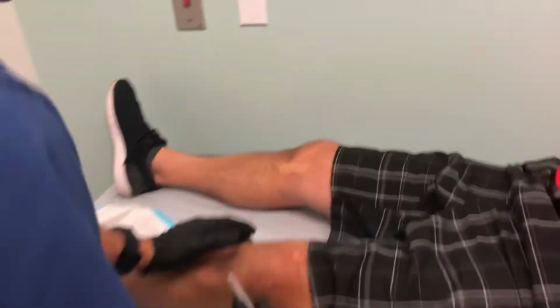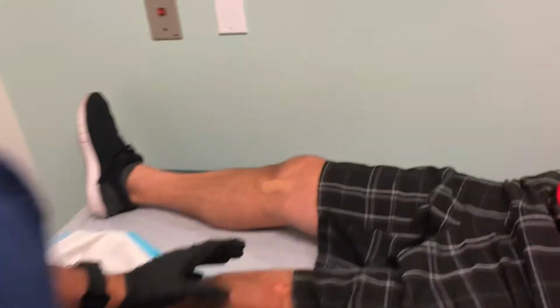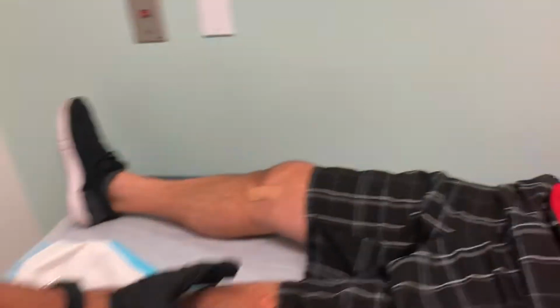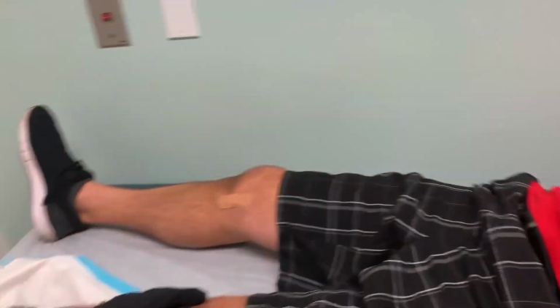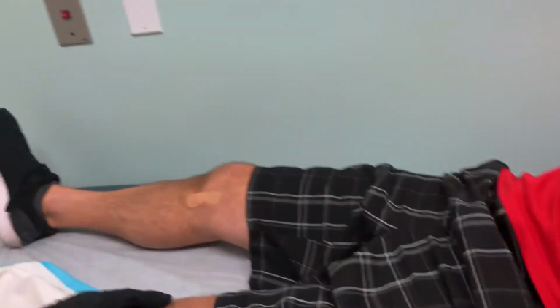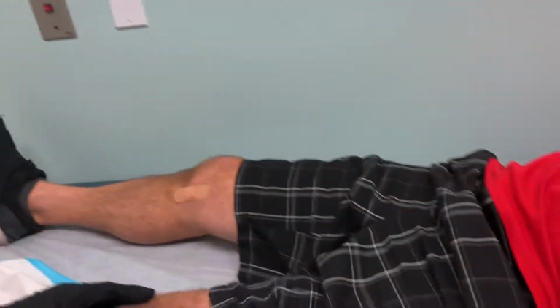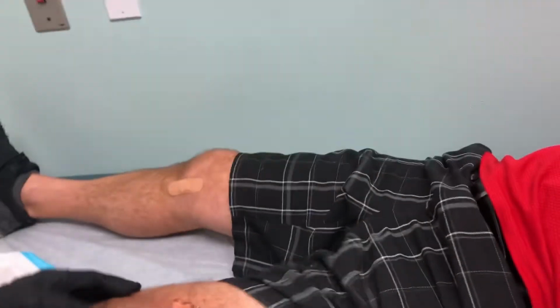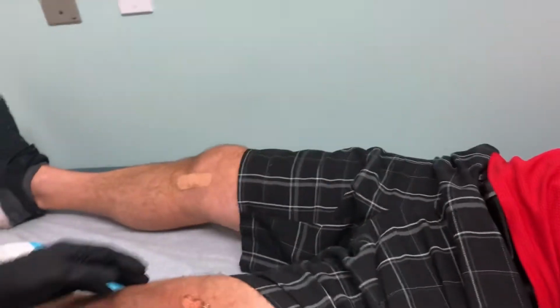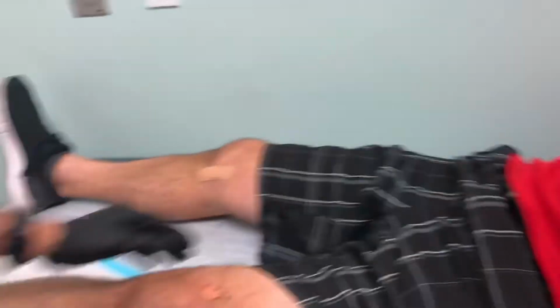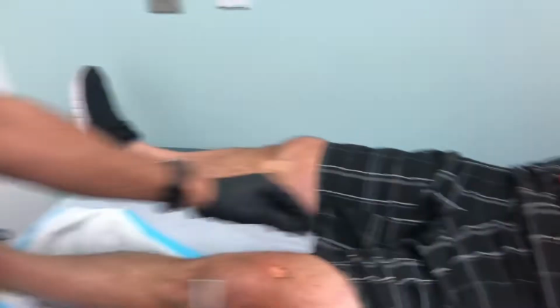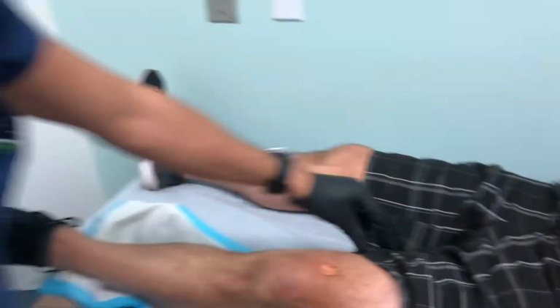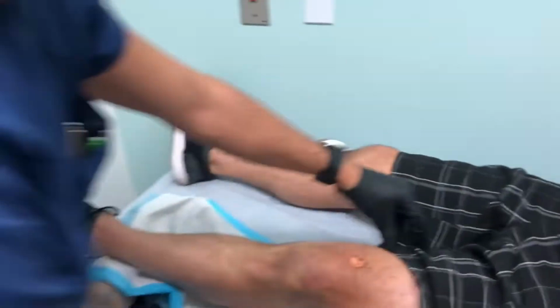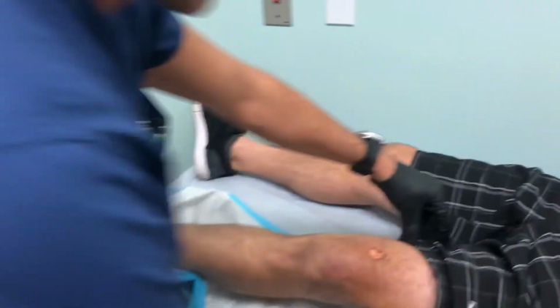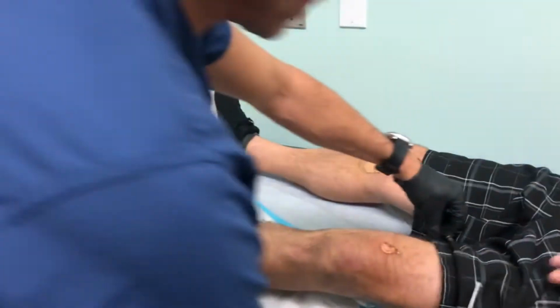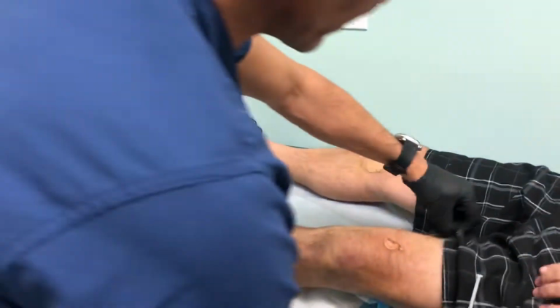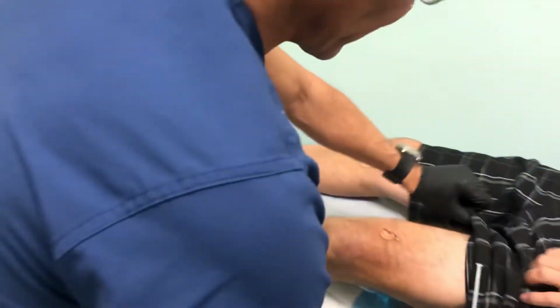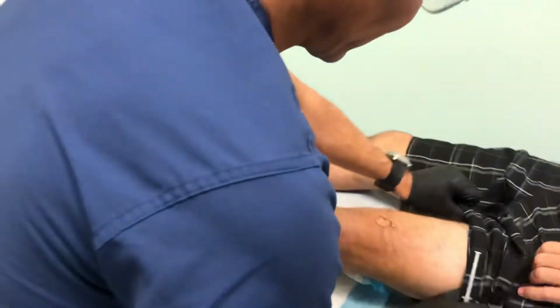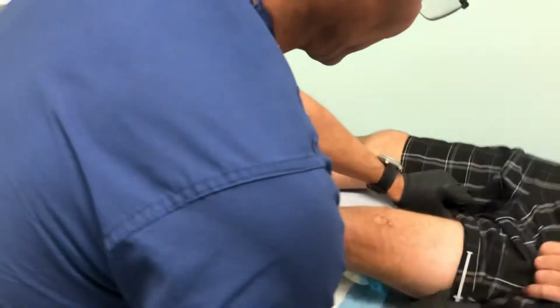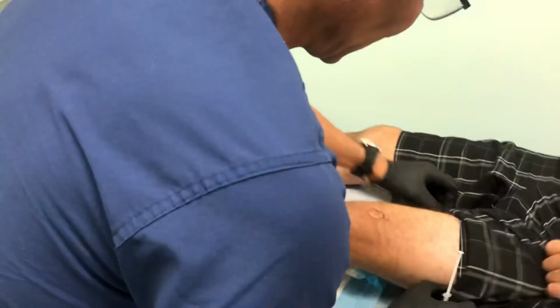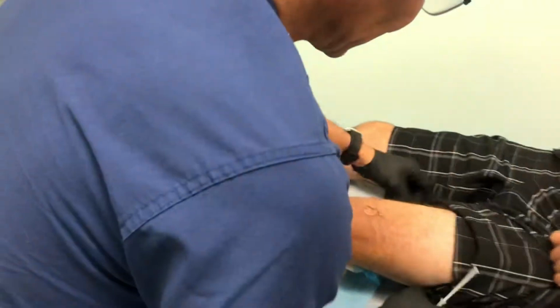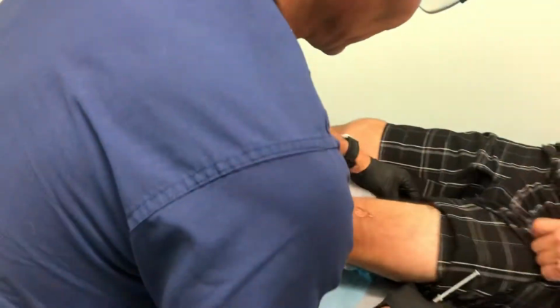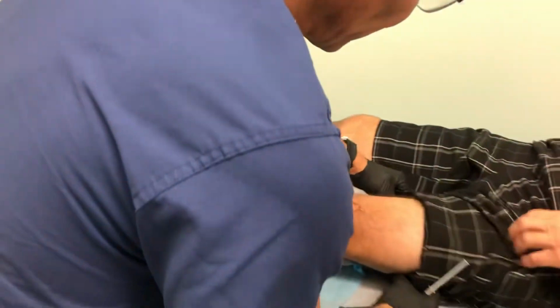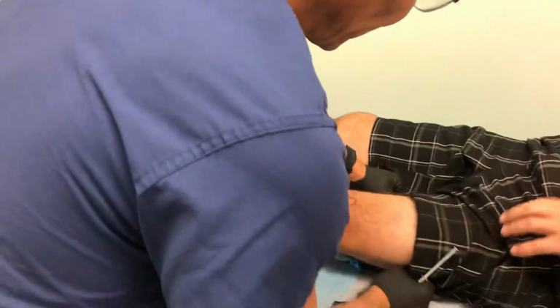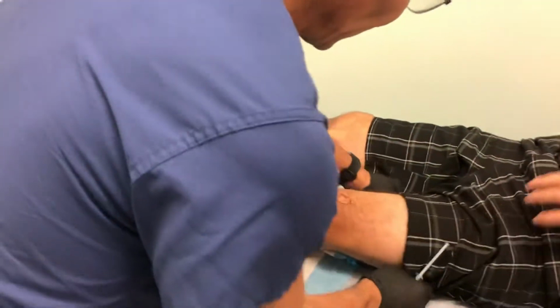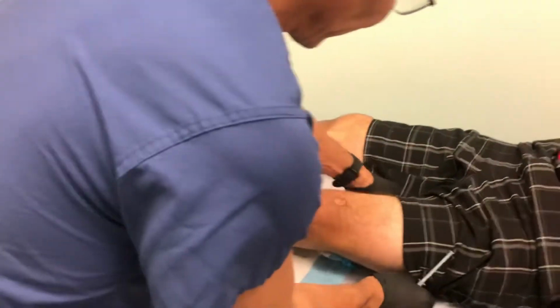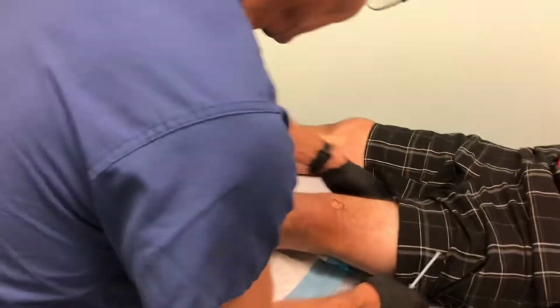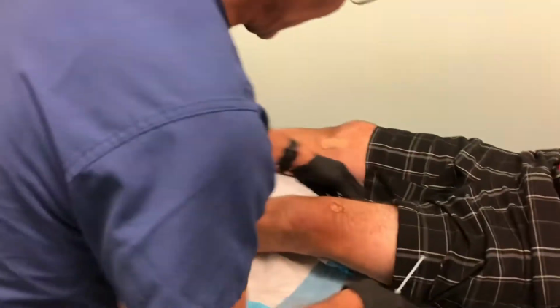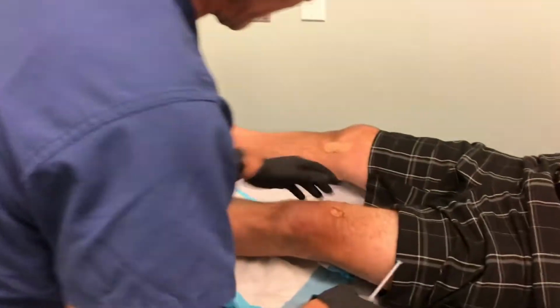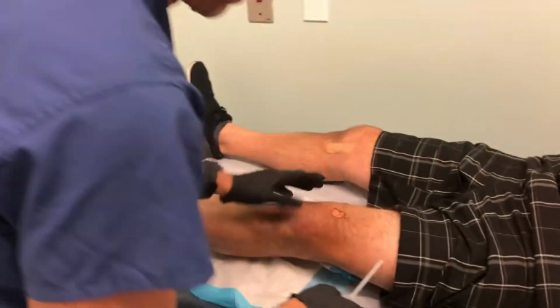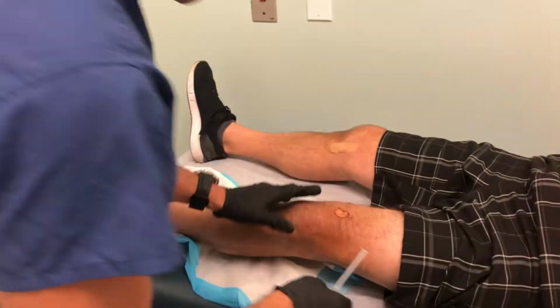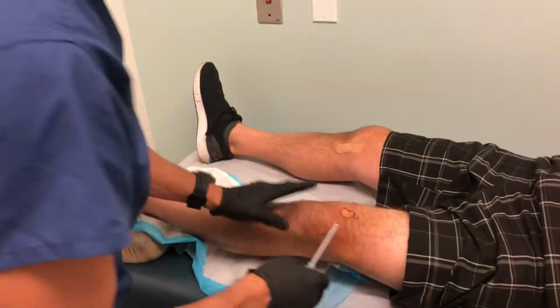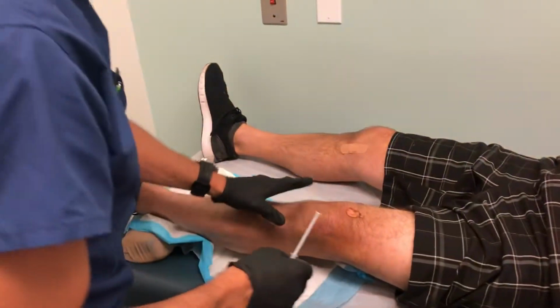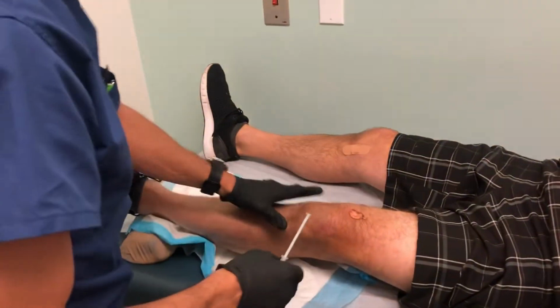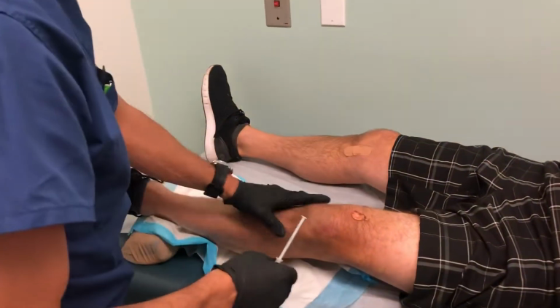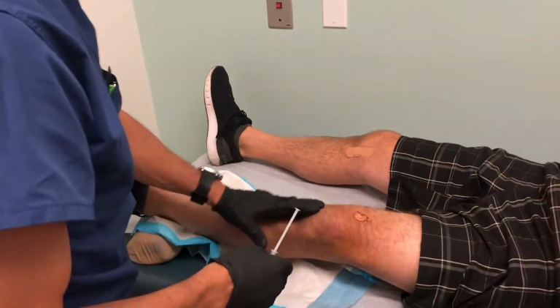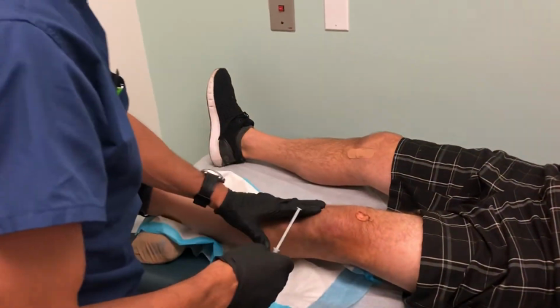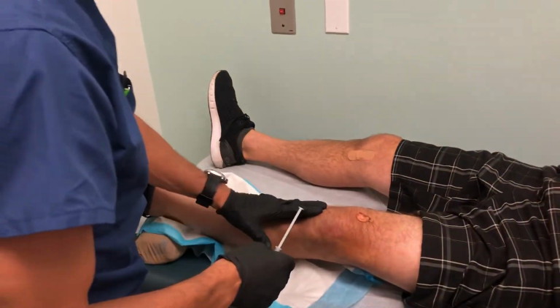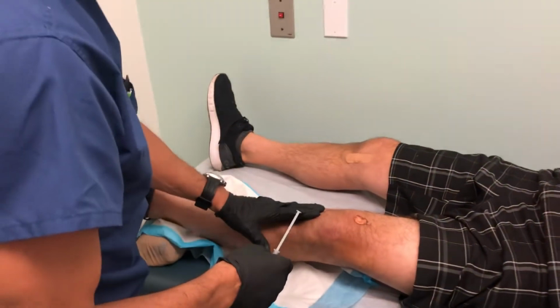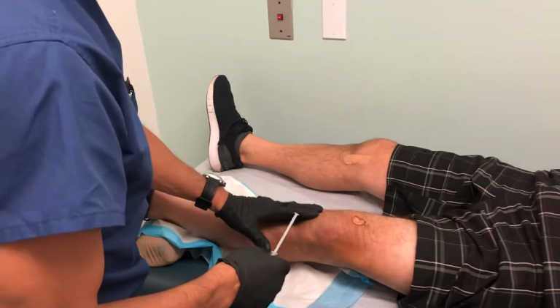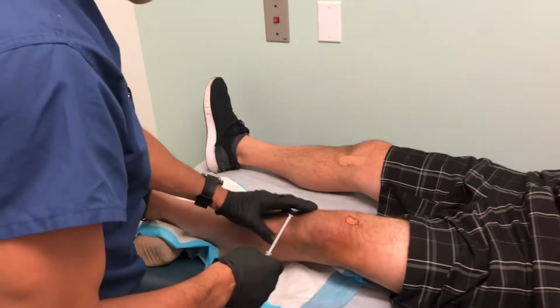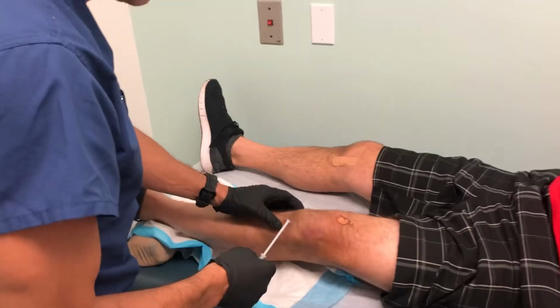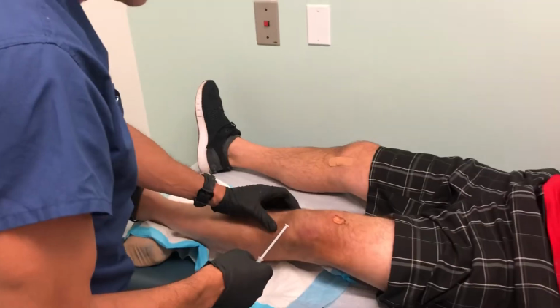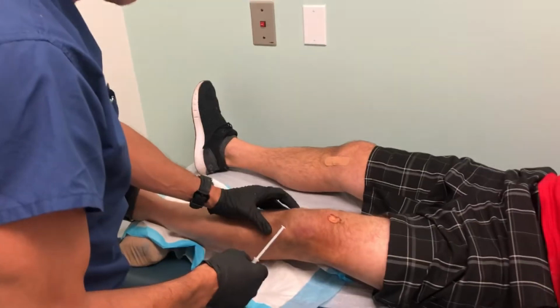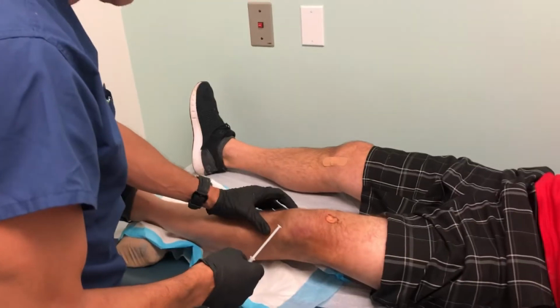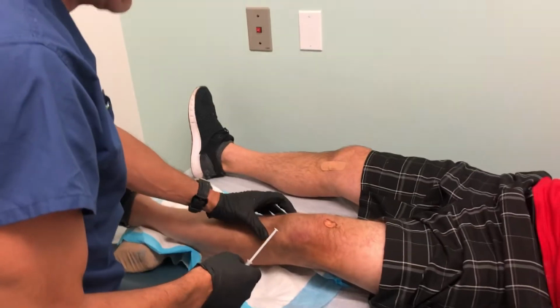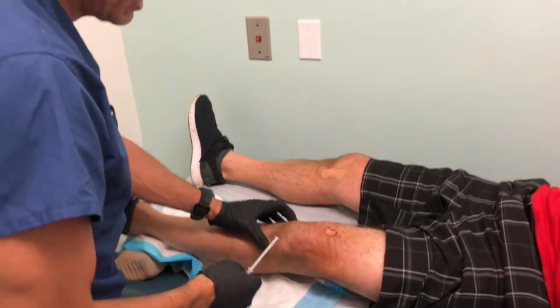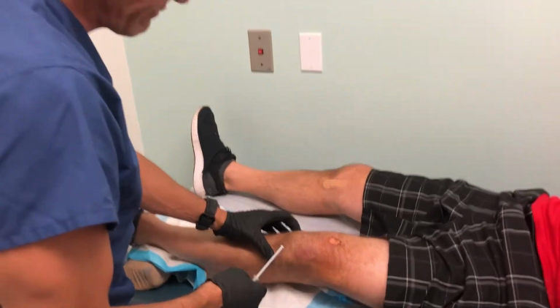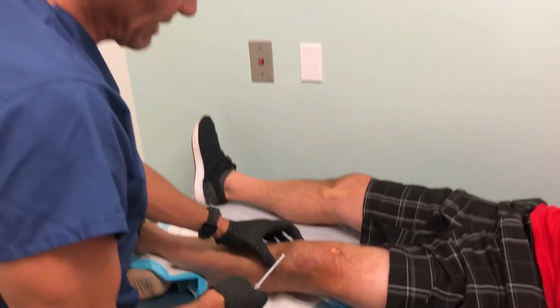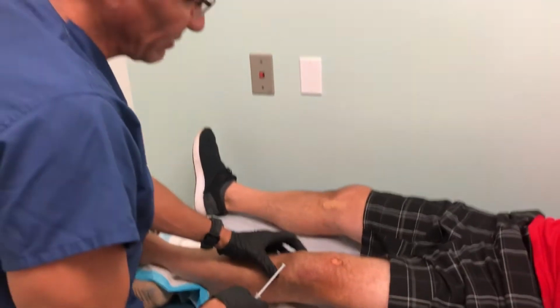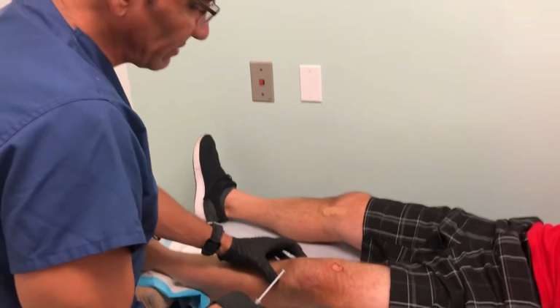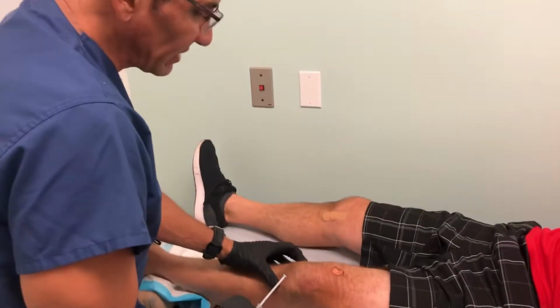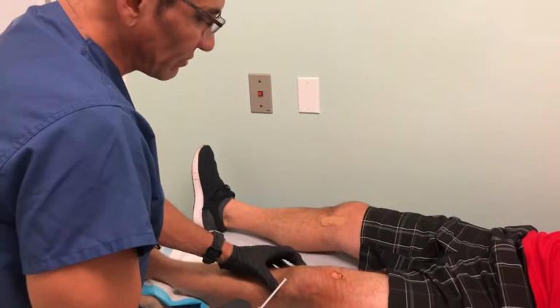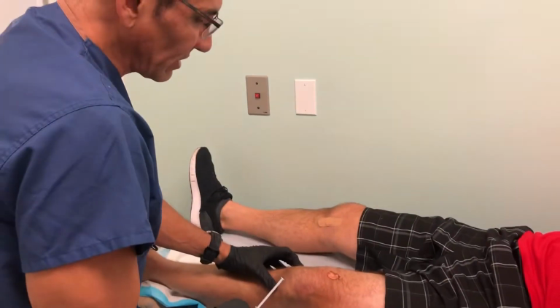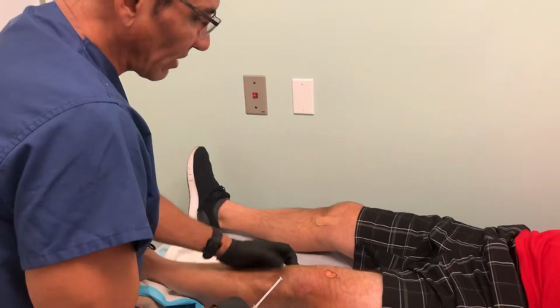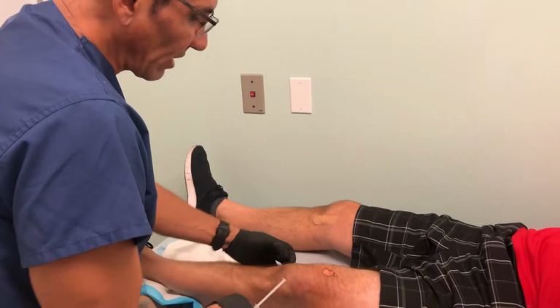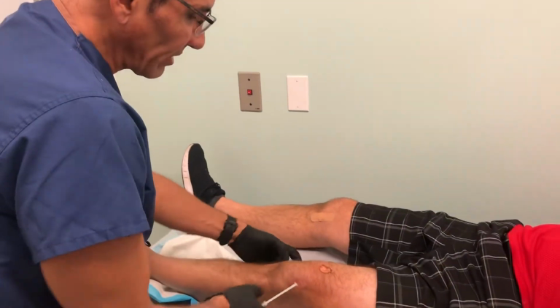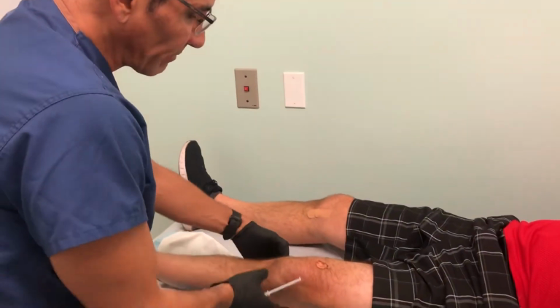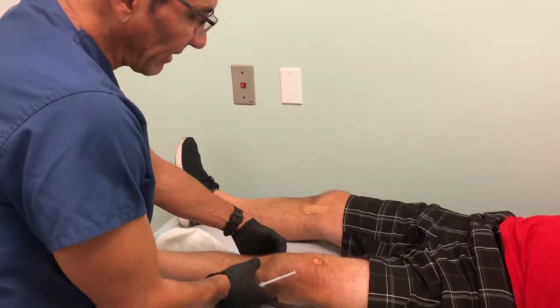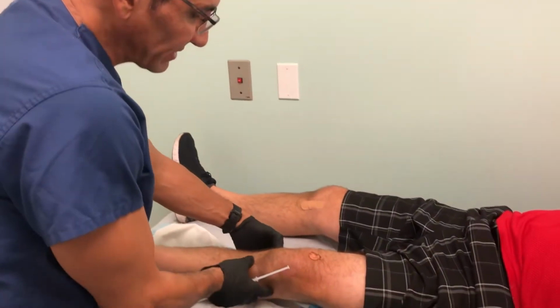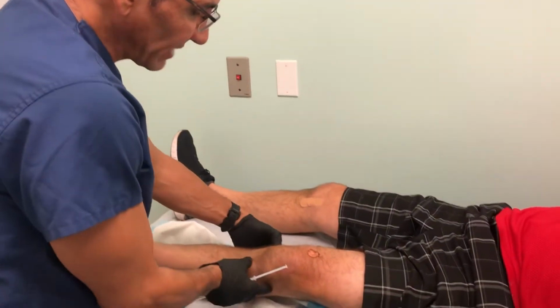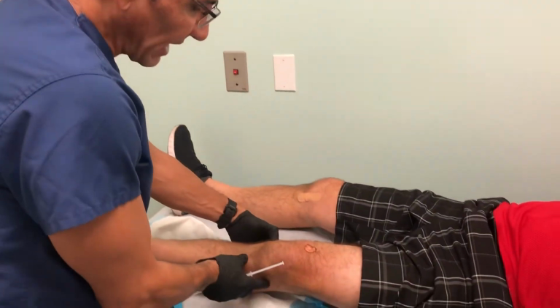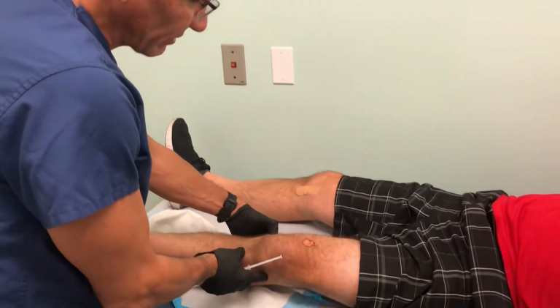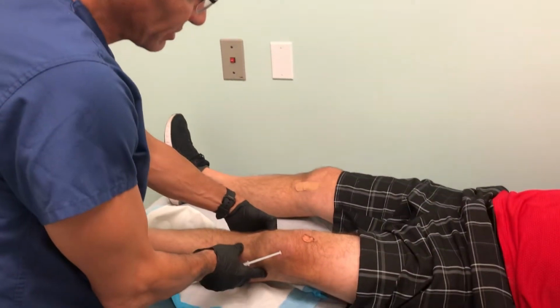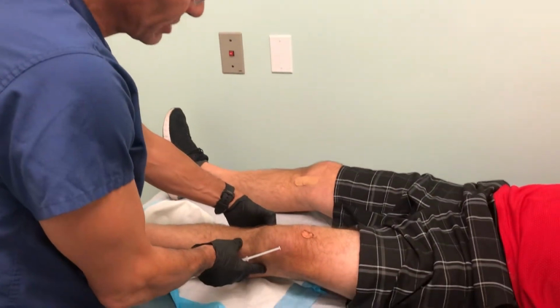Mr. Marion has a little bit of arthritis, mostly medial compartment, so if I do this really hard, he'll probably say ouch.